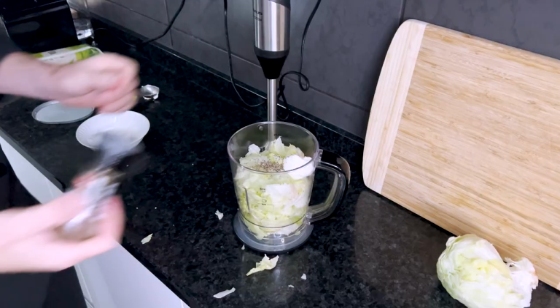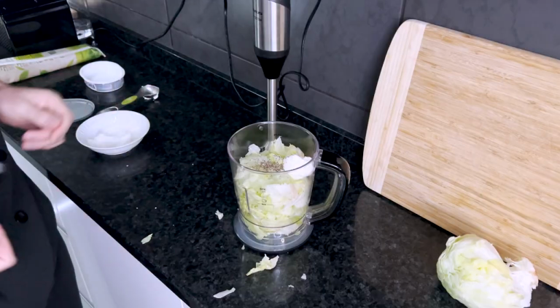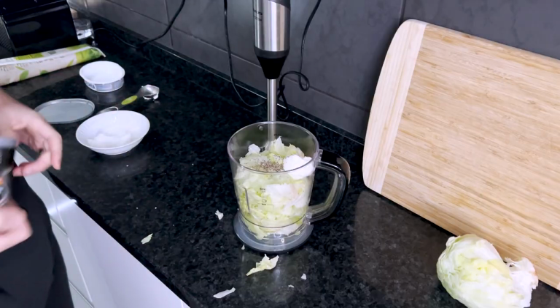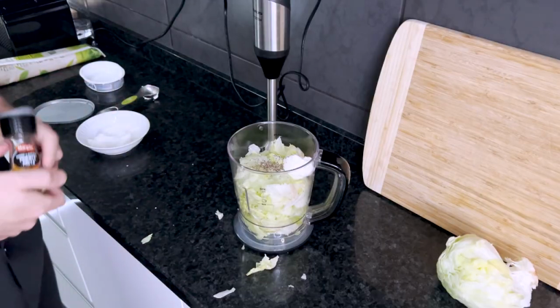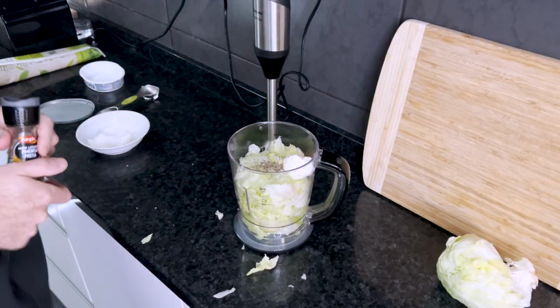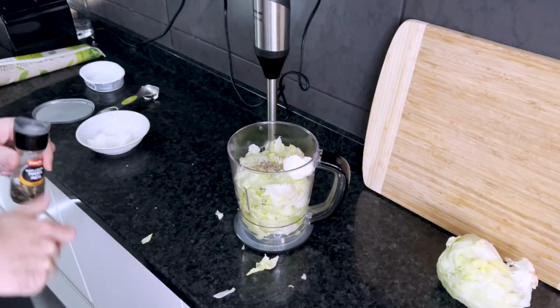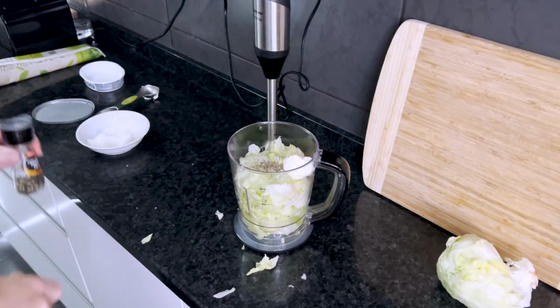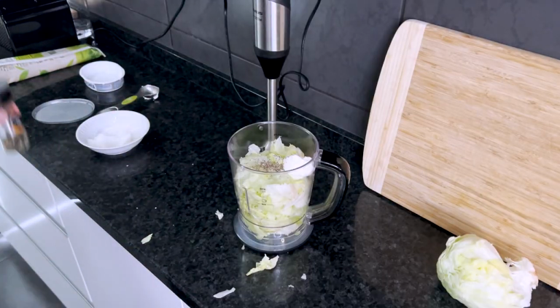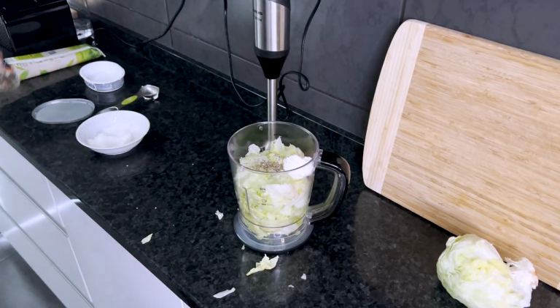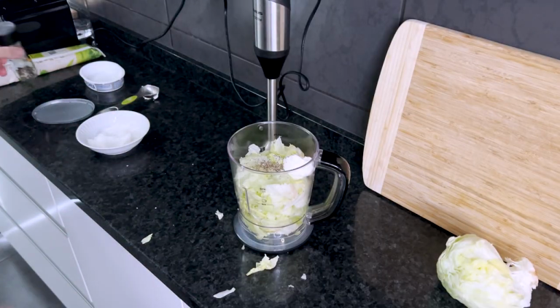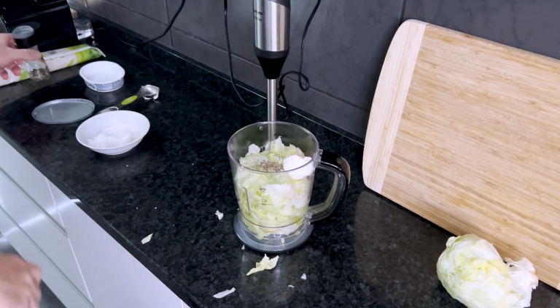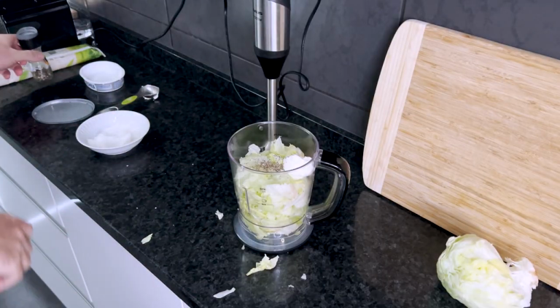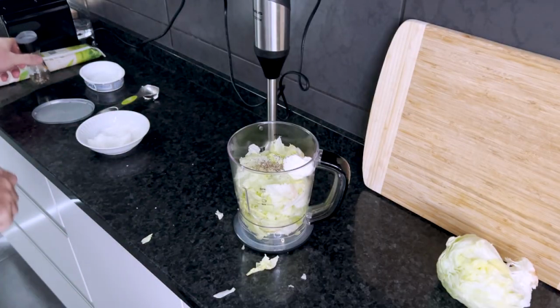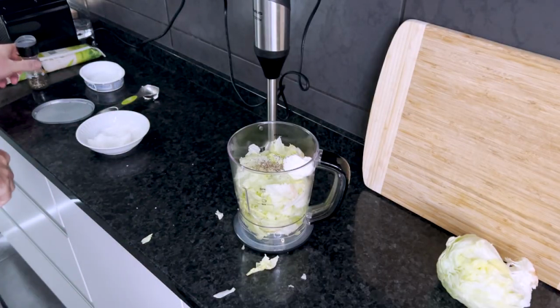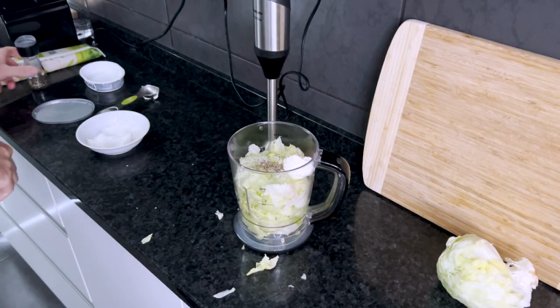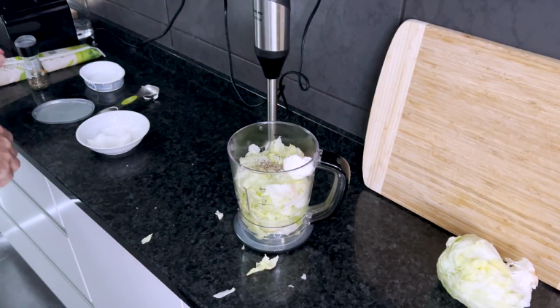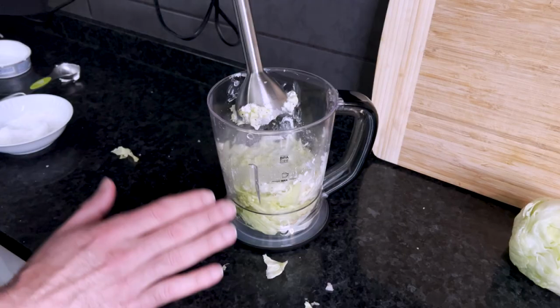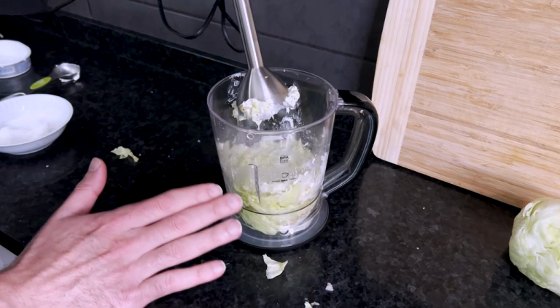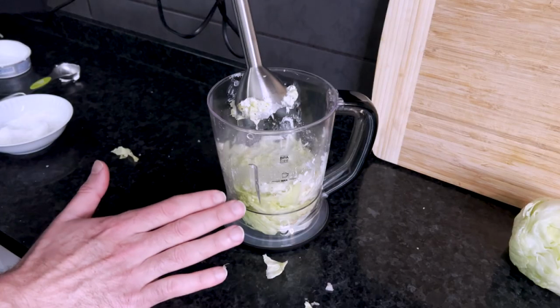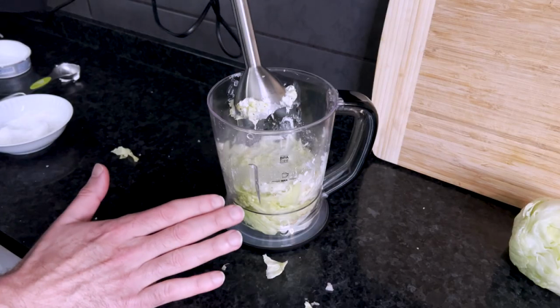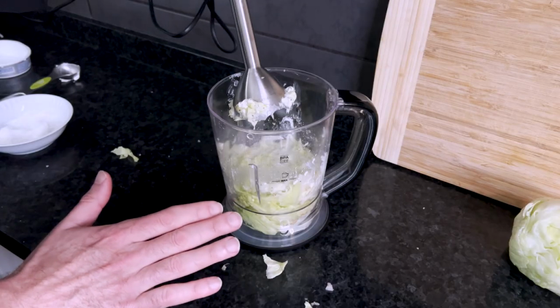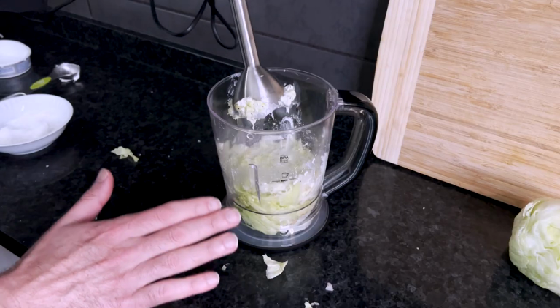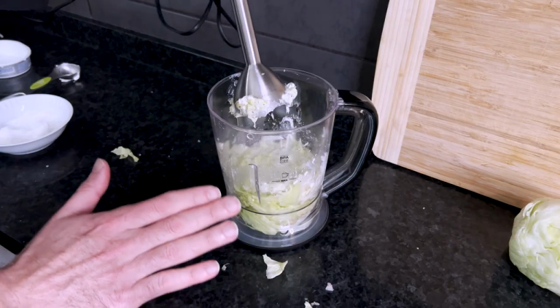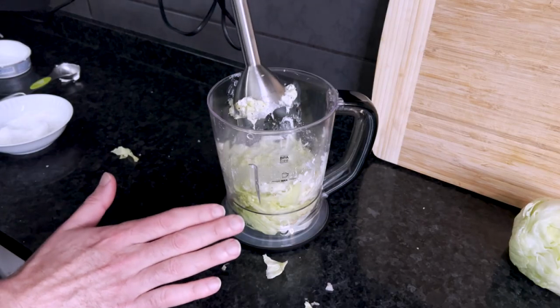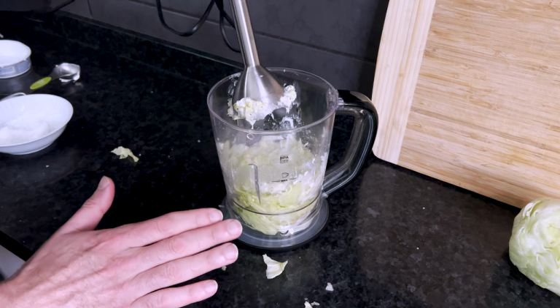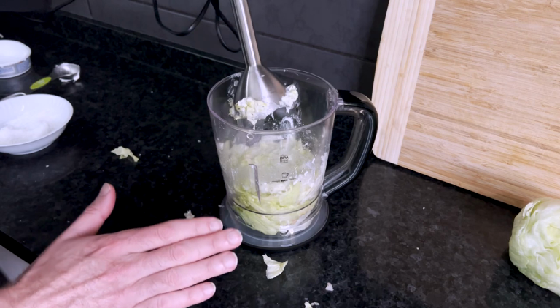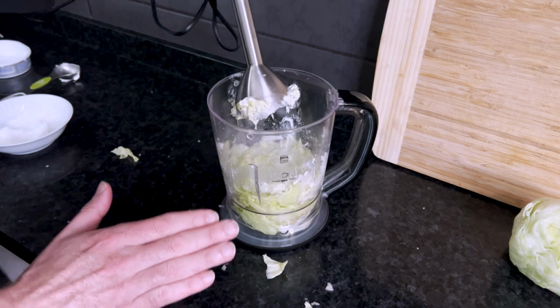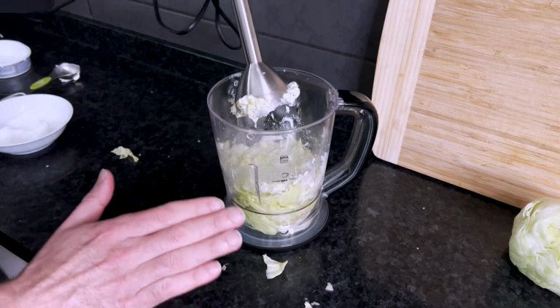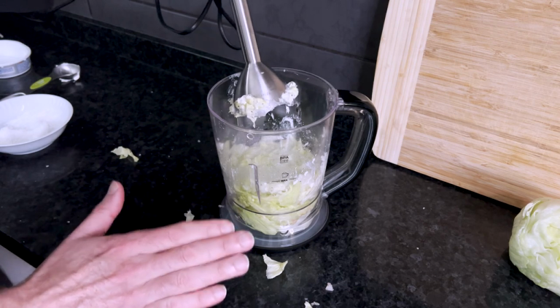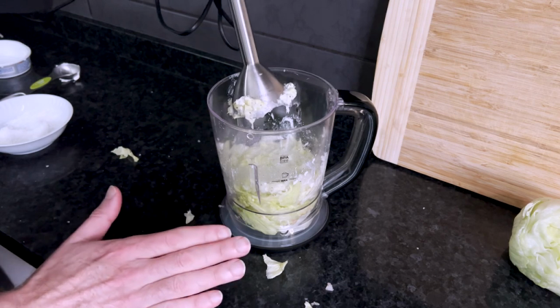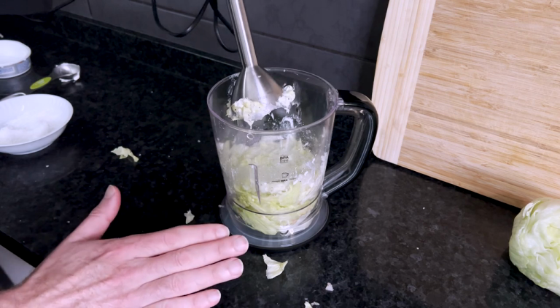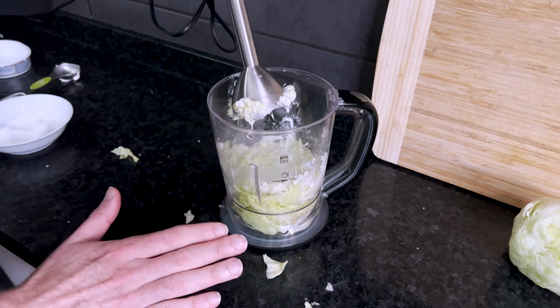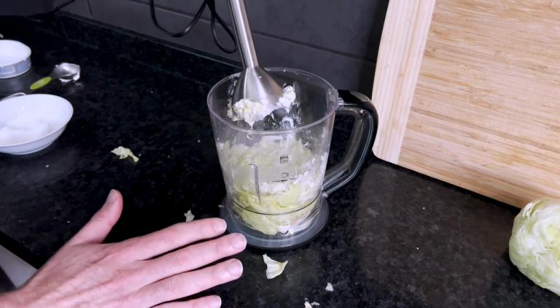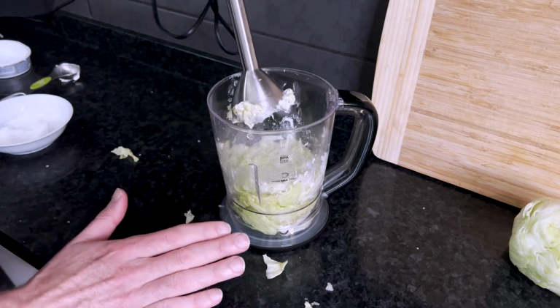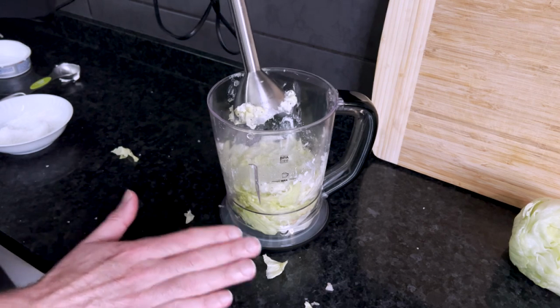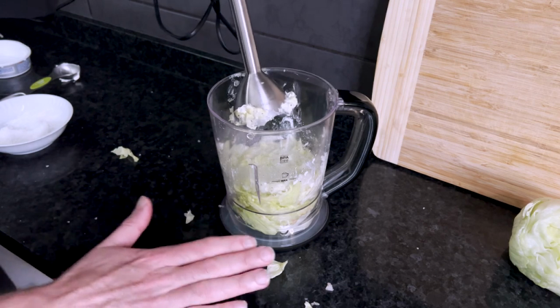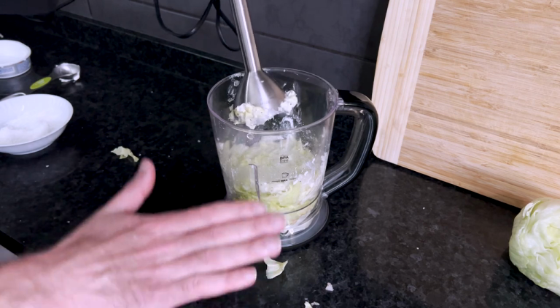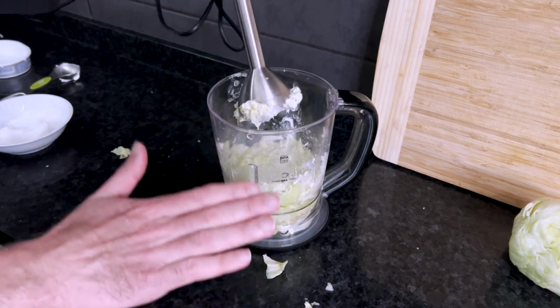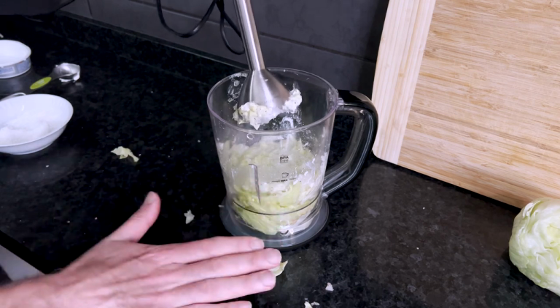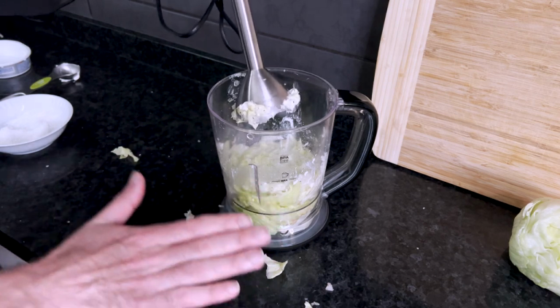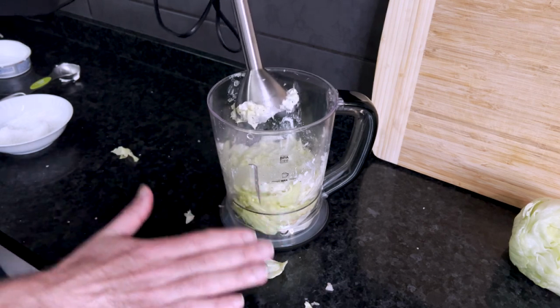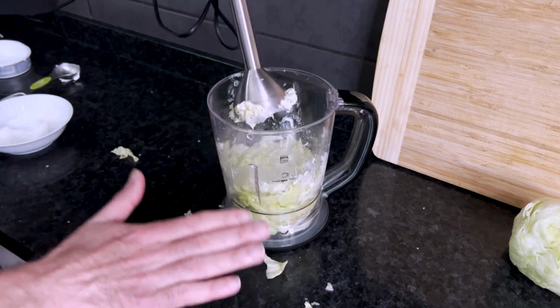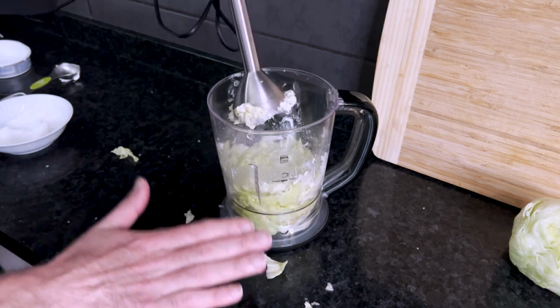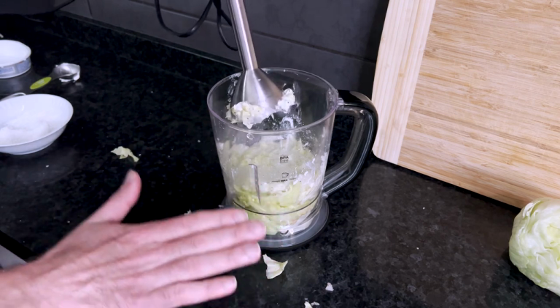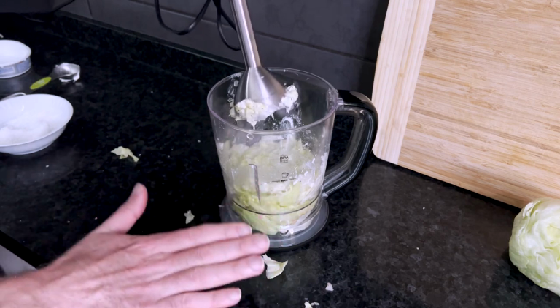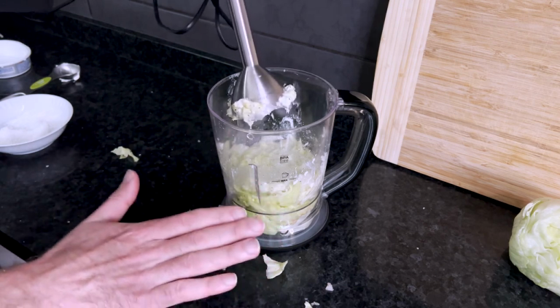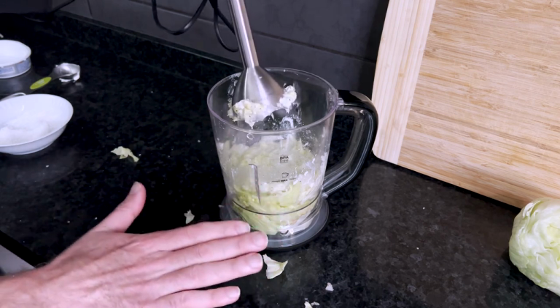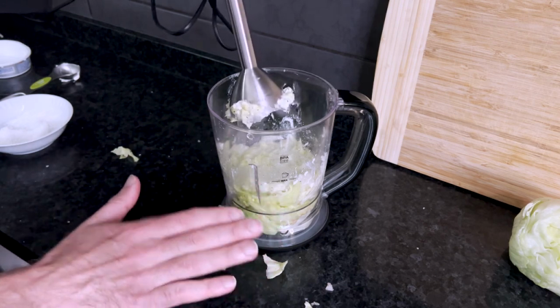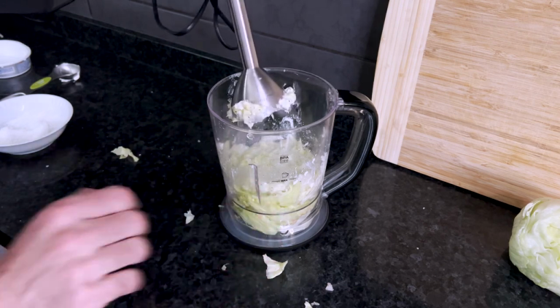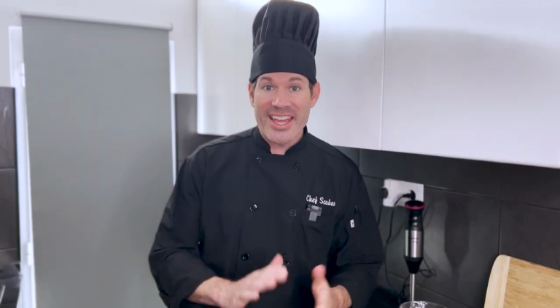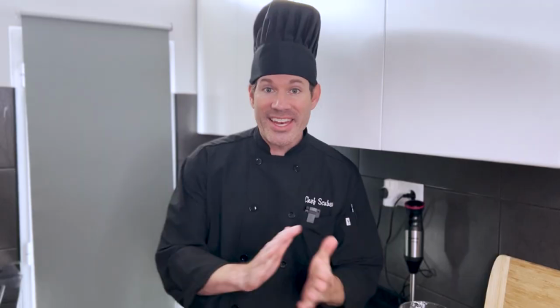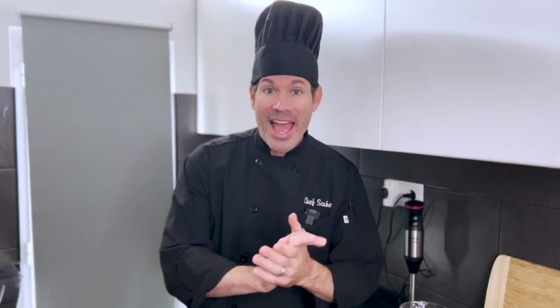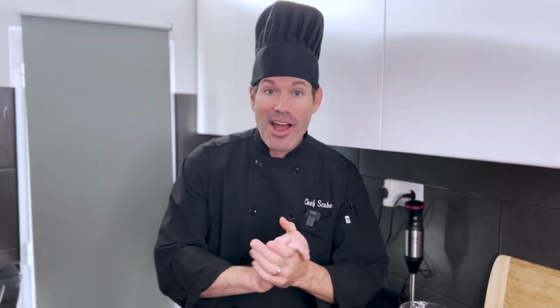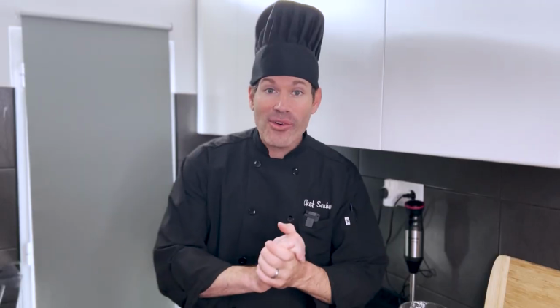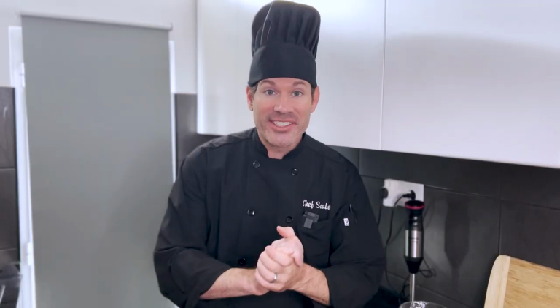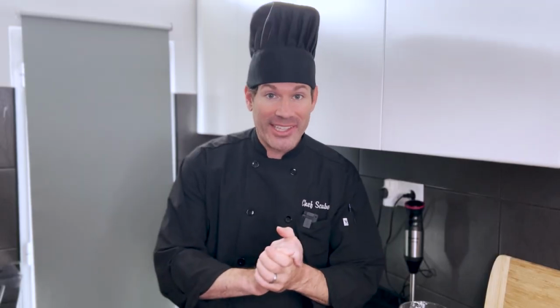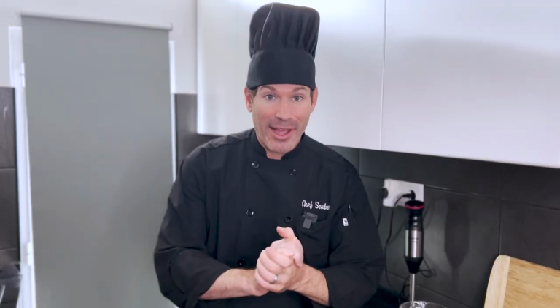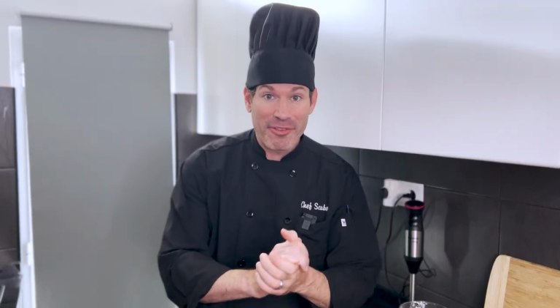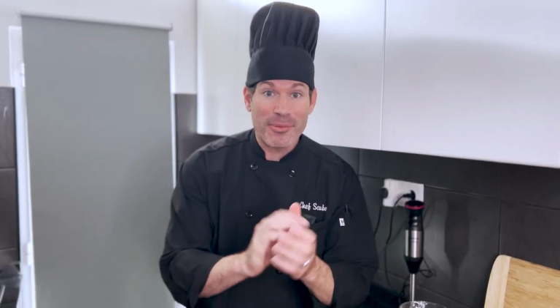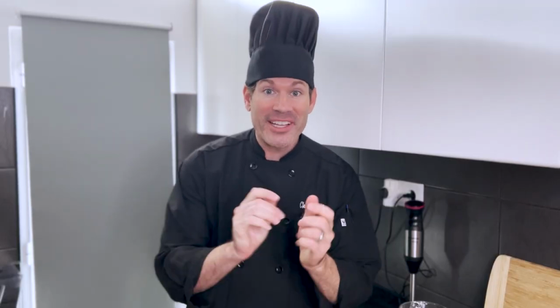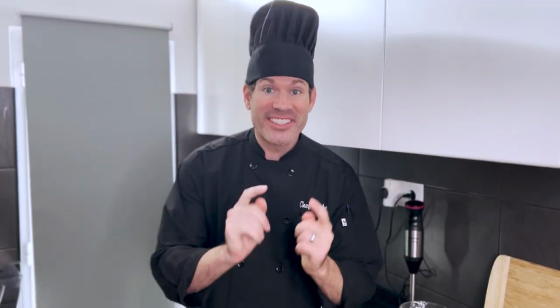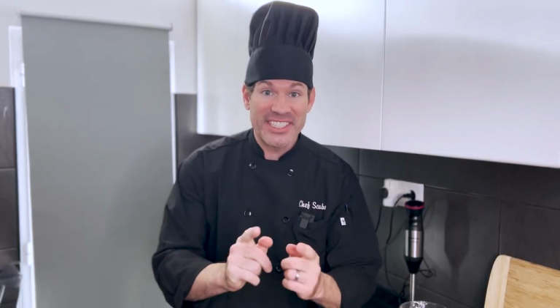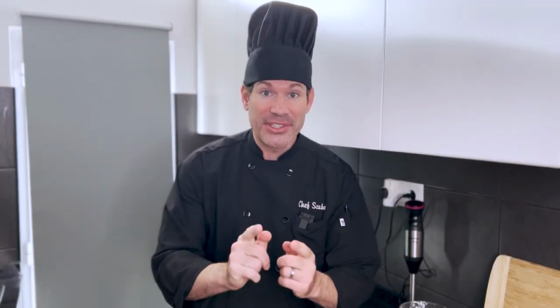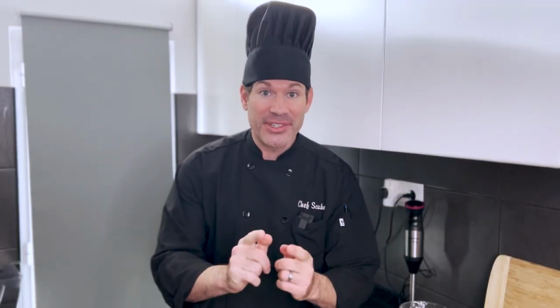Perfect. Then you want to hit it a few times with the emulsion blender just to pack it down a little bit. And now it's time for my secret.